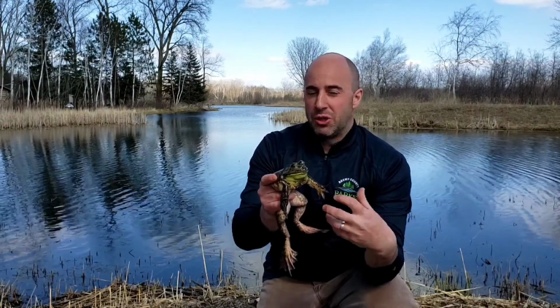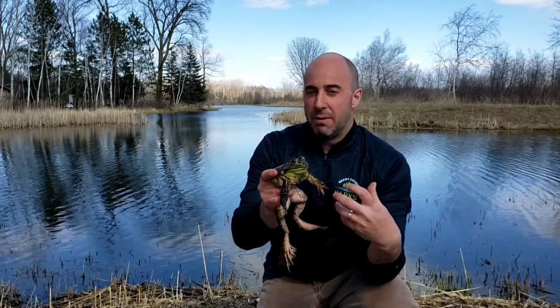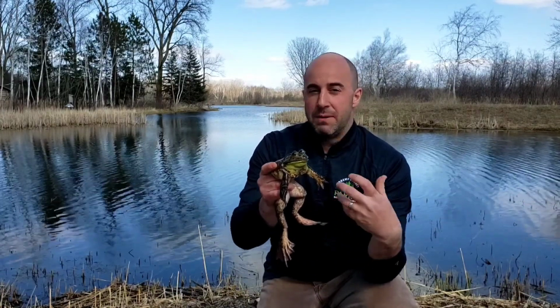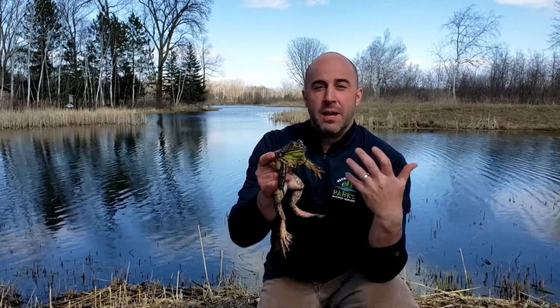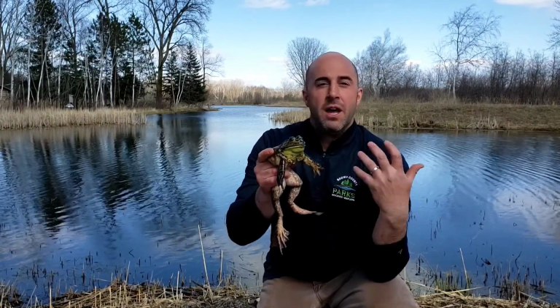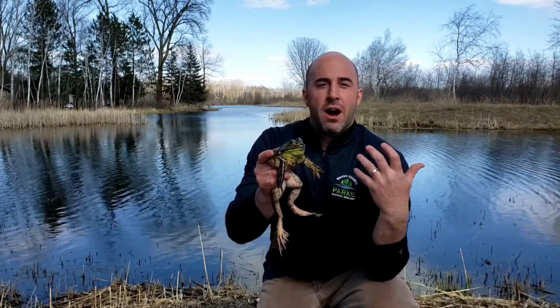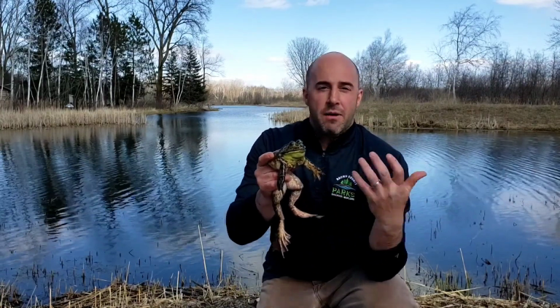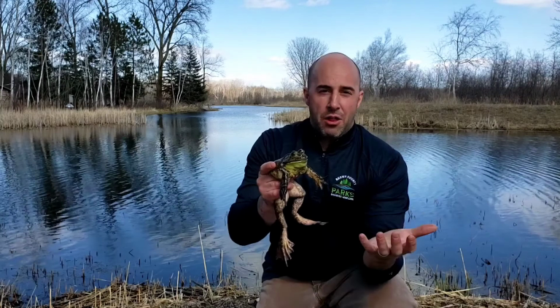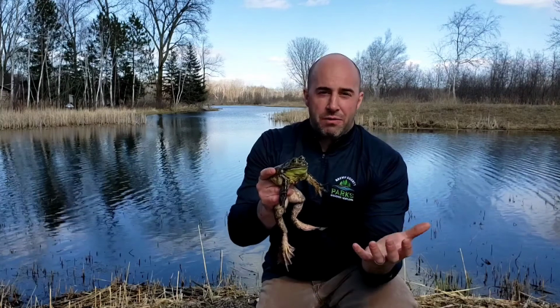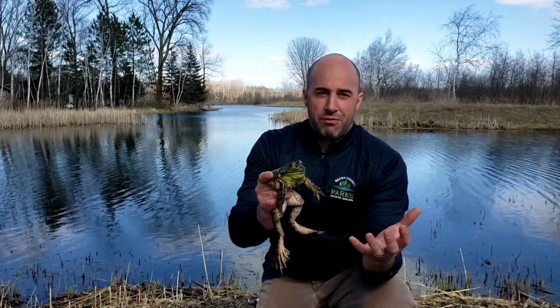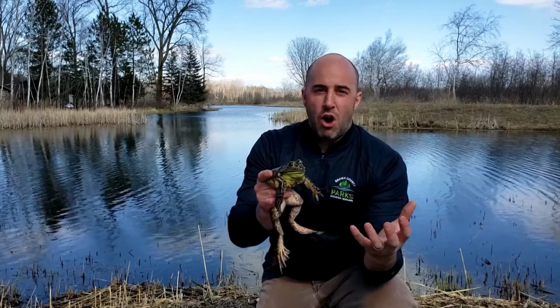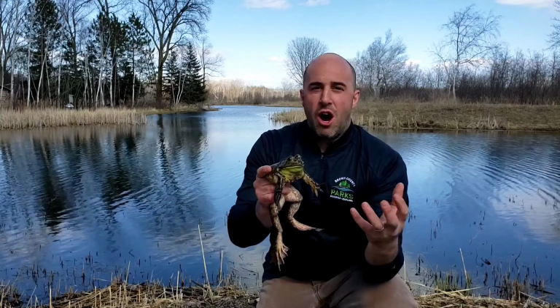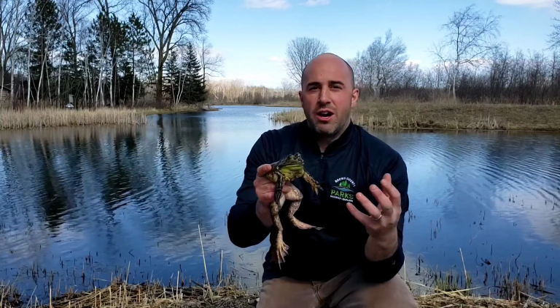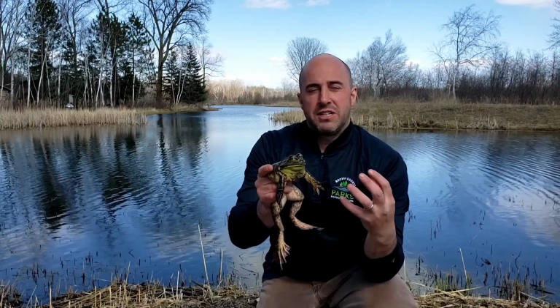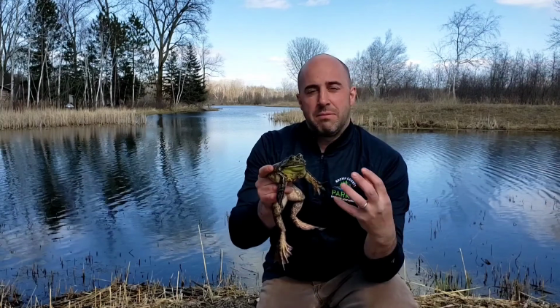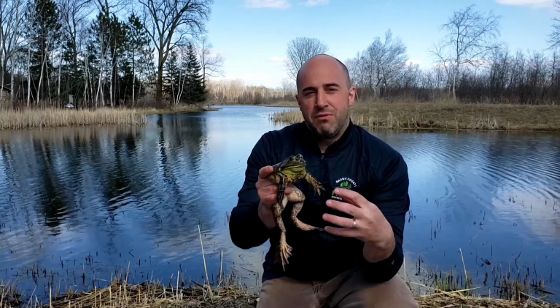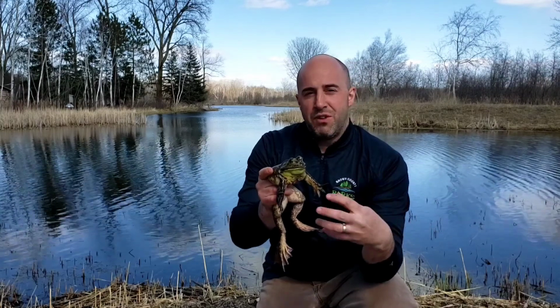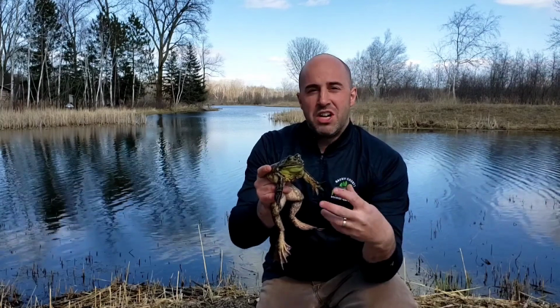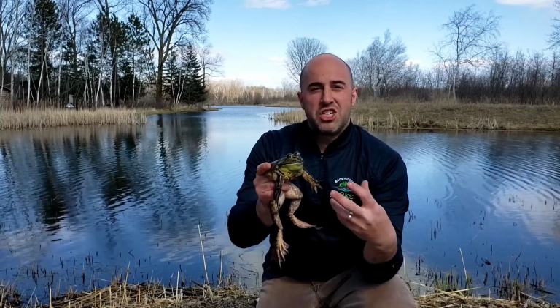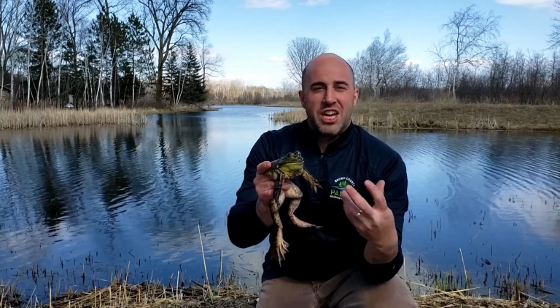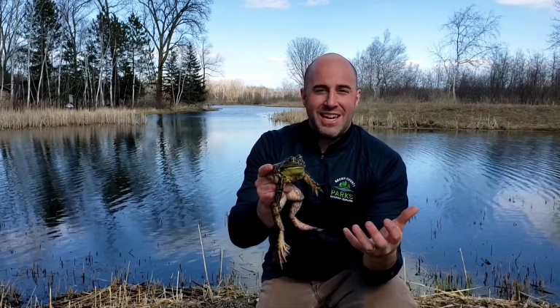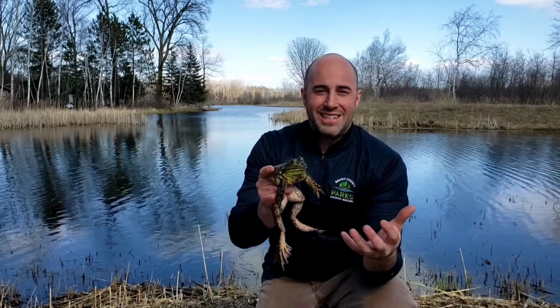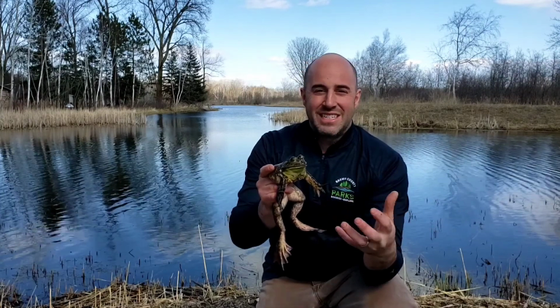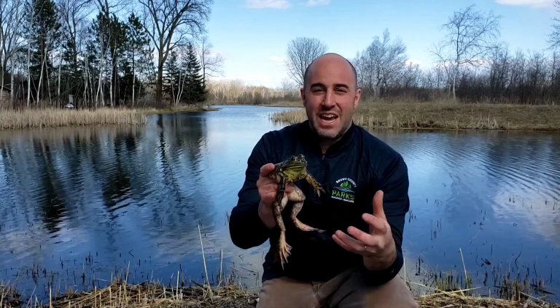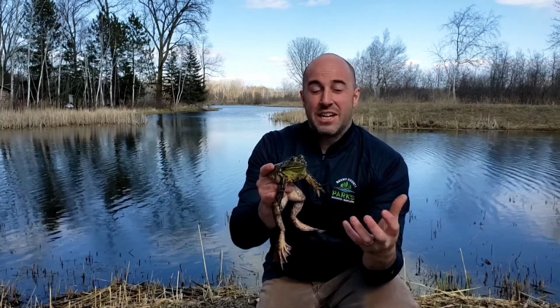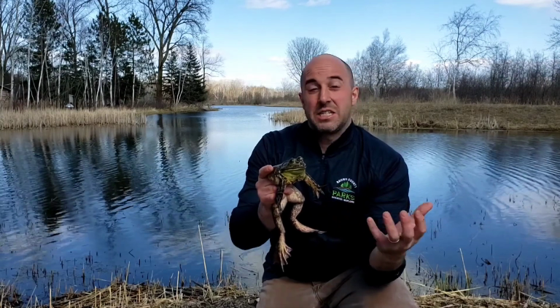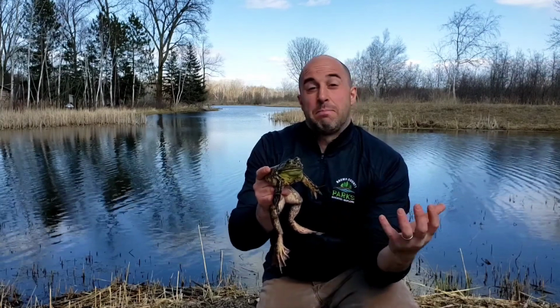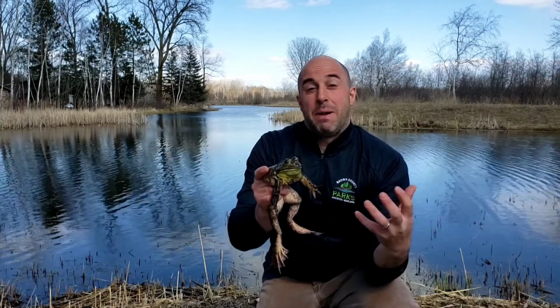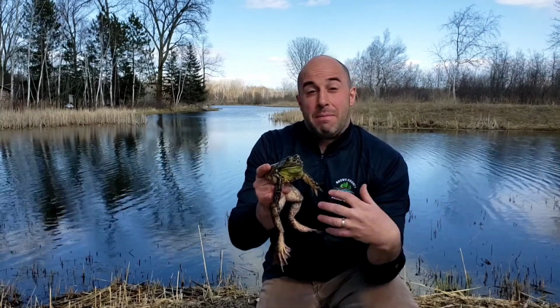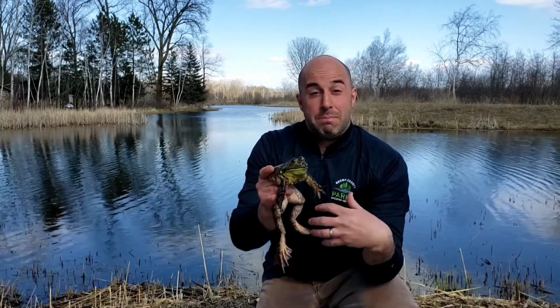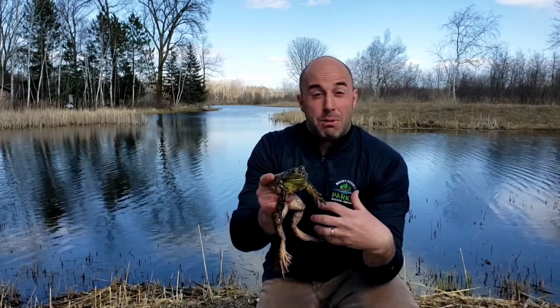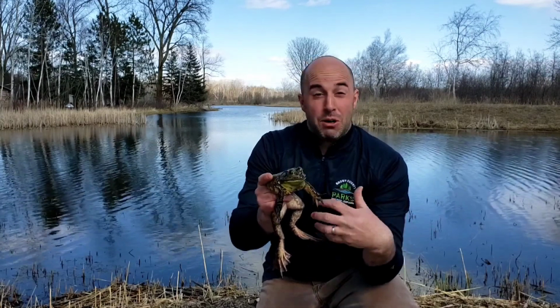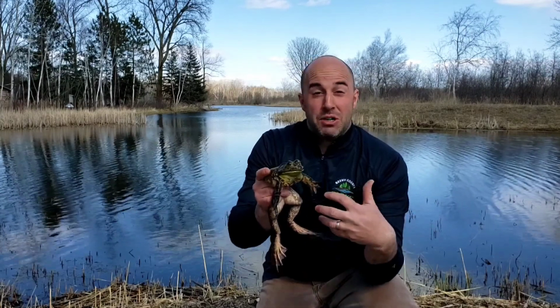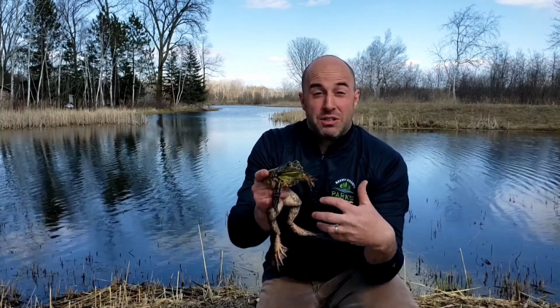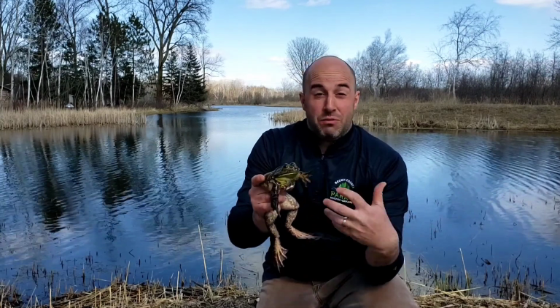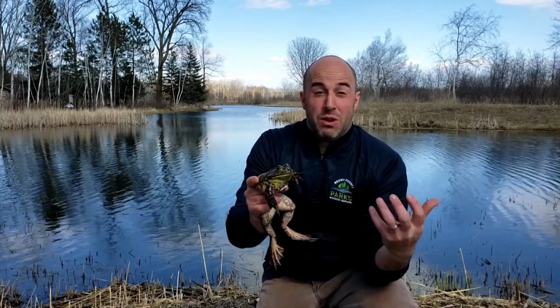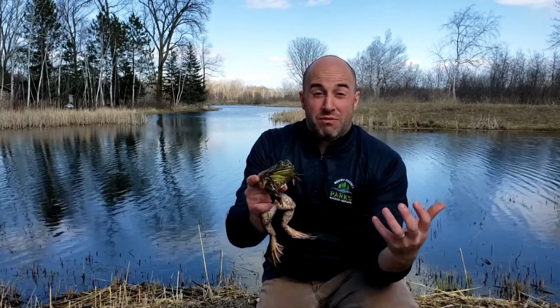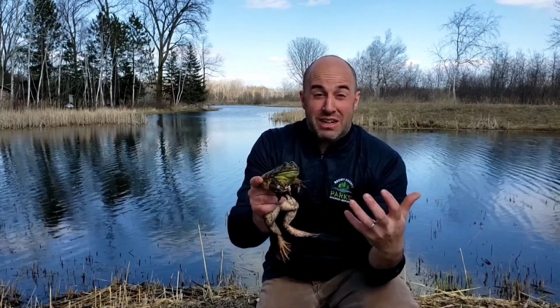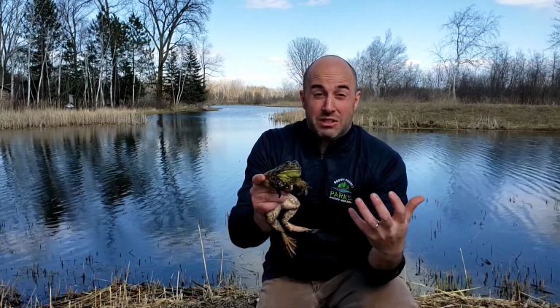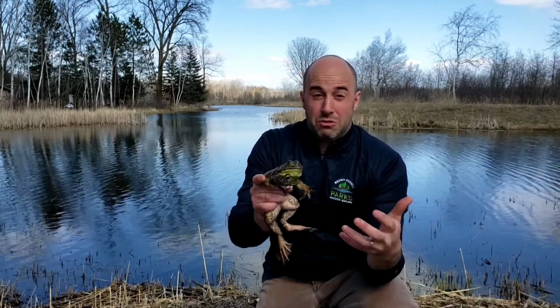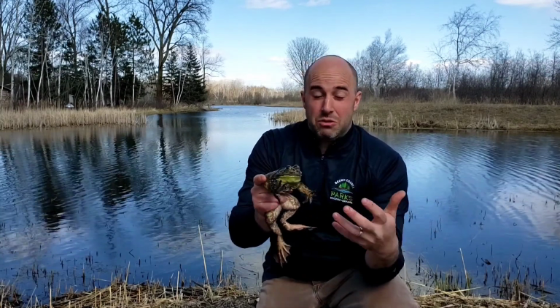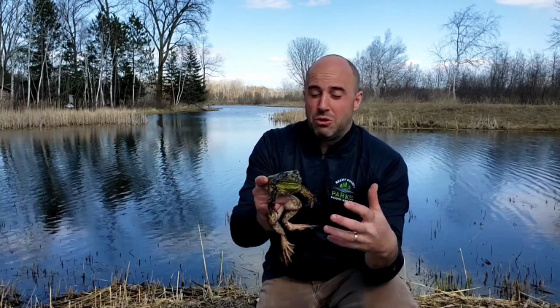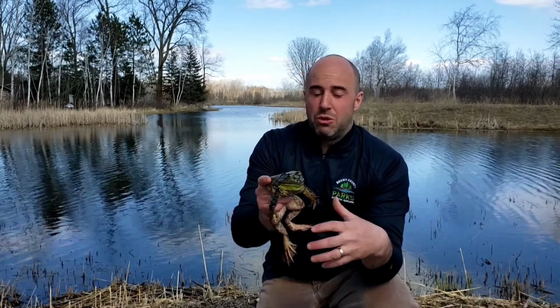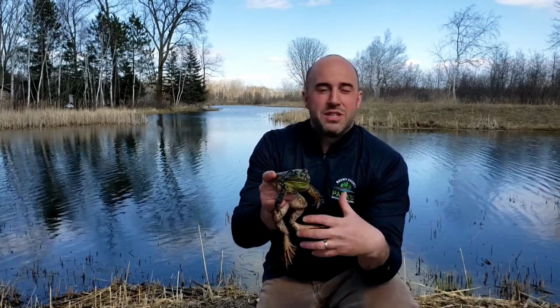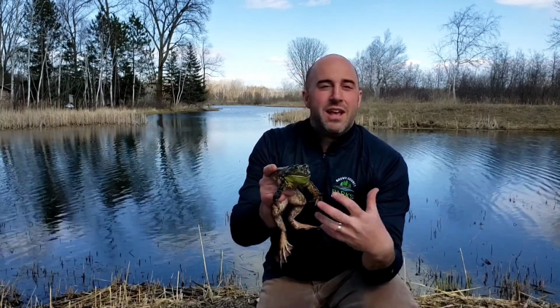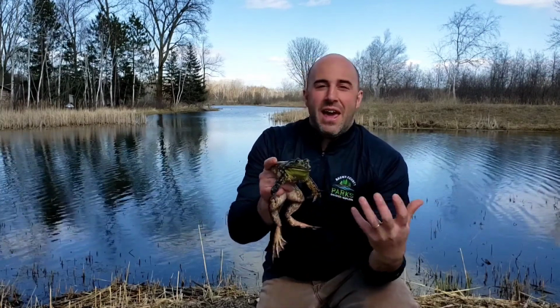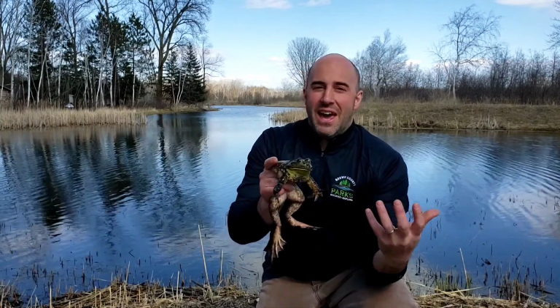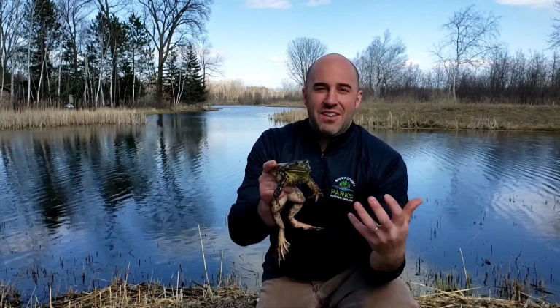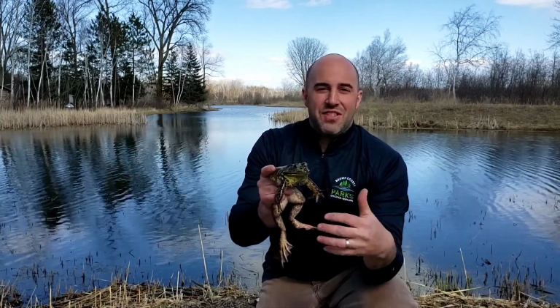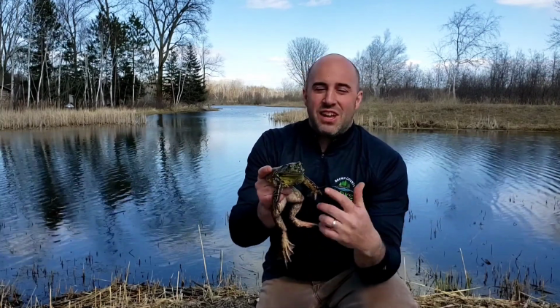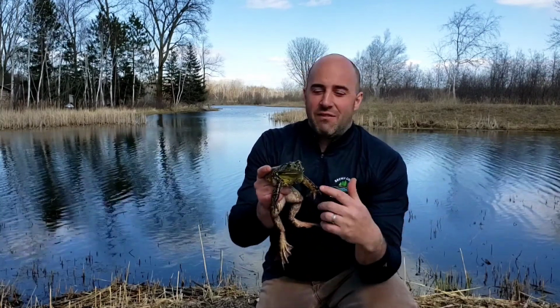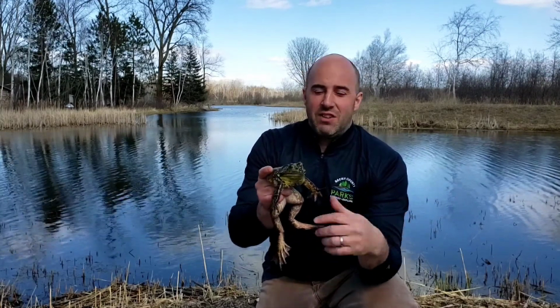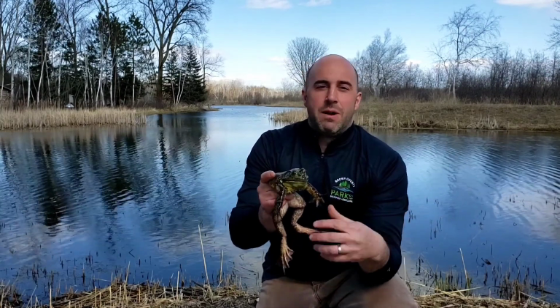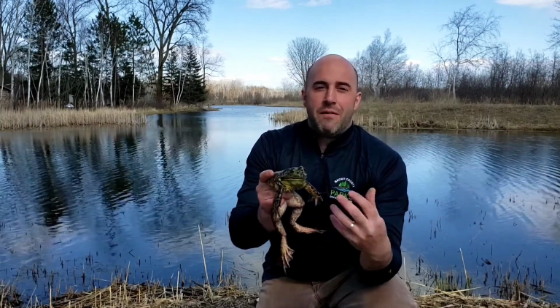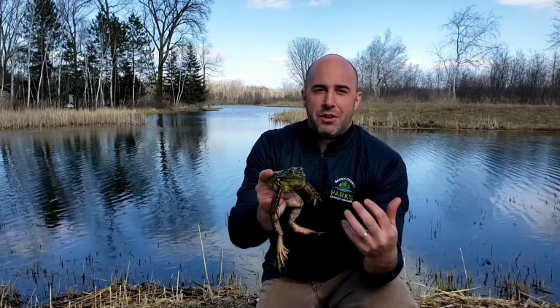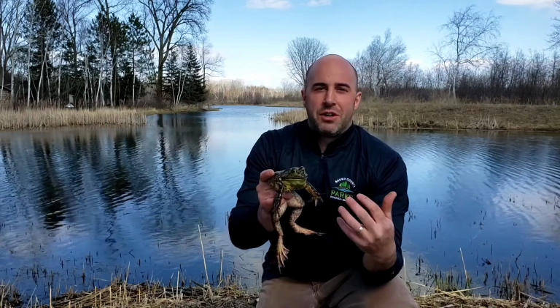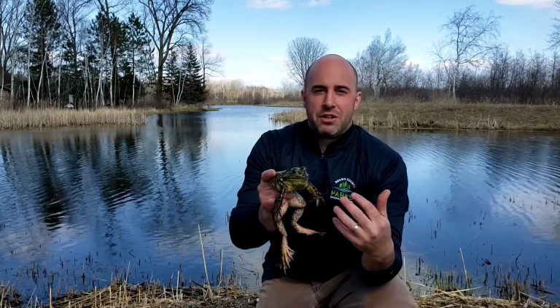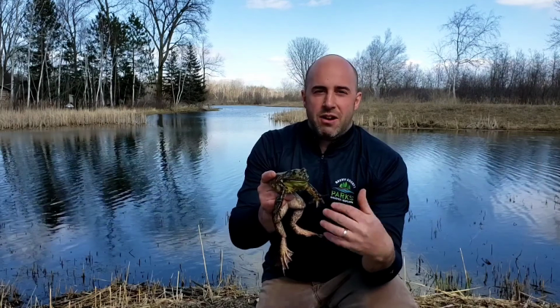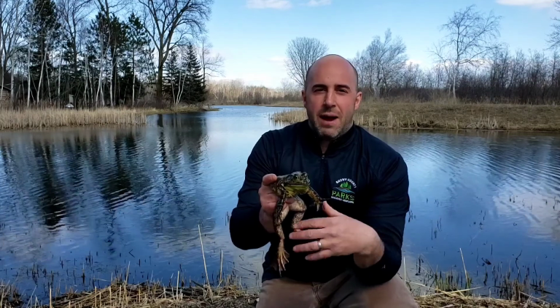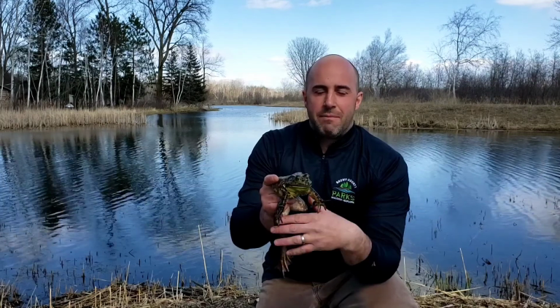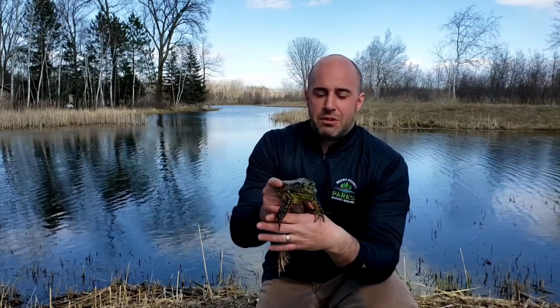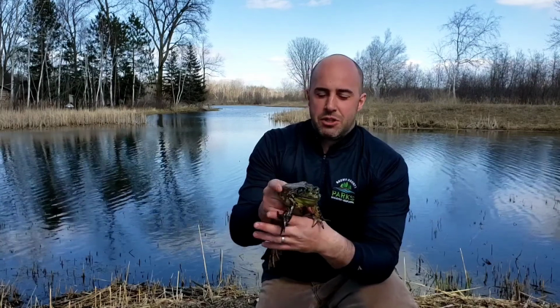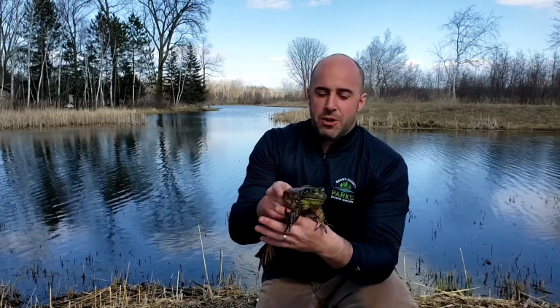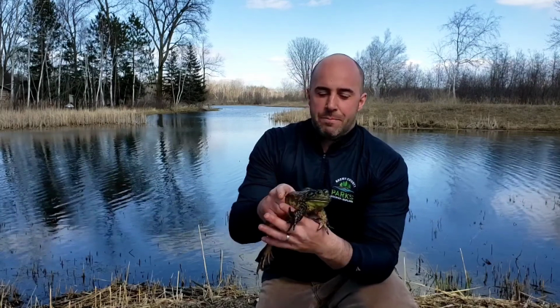So it could be other frogs, it could be fish, insects, baby birds — if one gets a little too close, anything that can fit in their mouth, they're going to grab for sure.